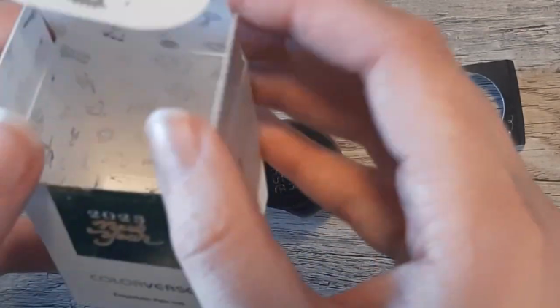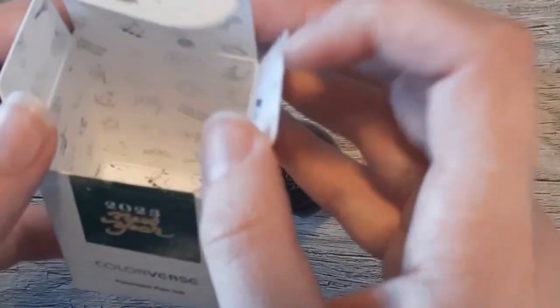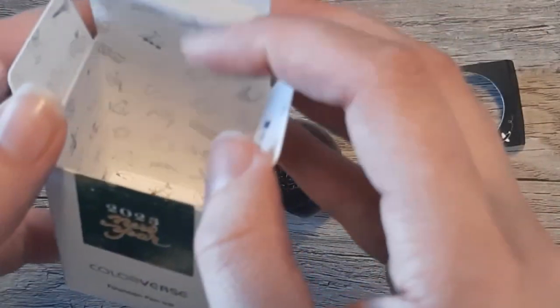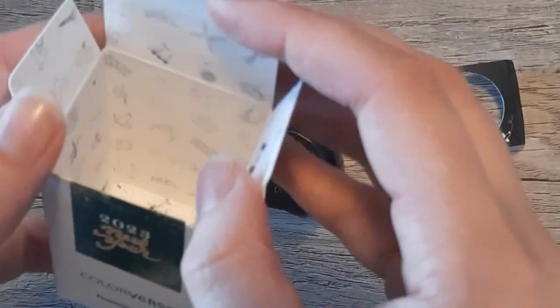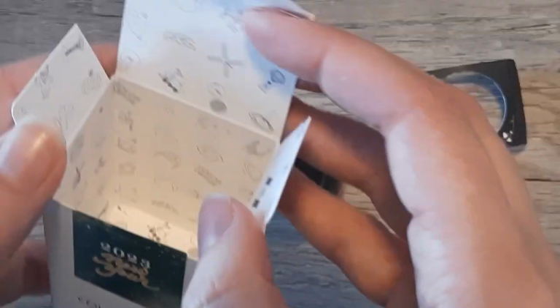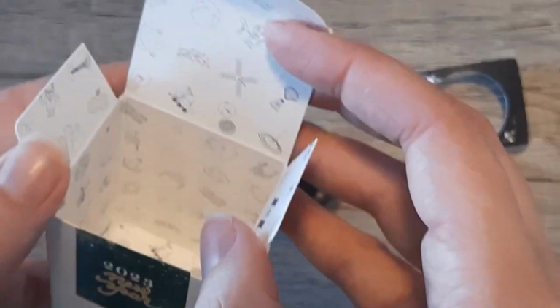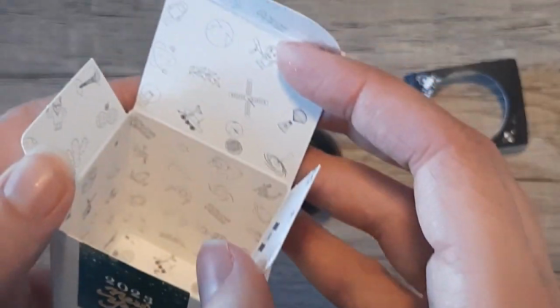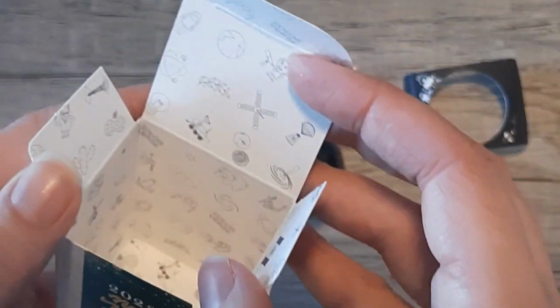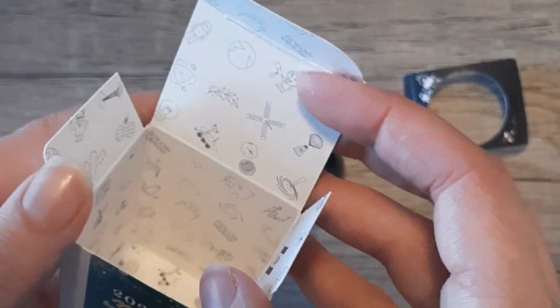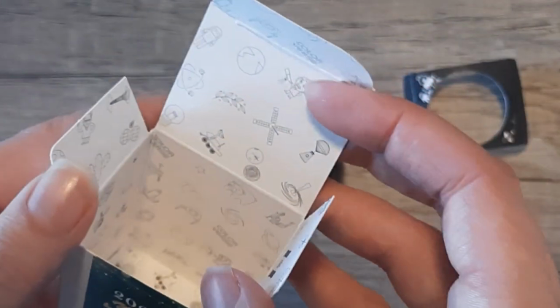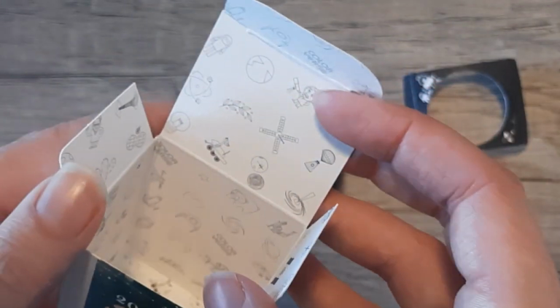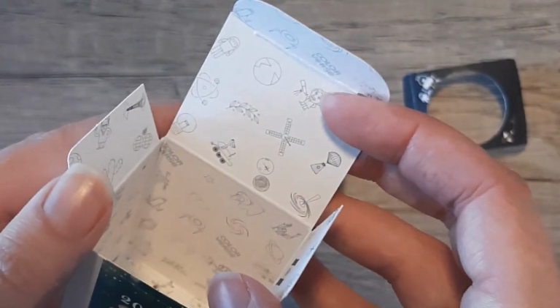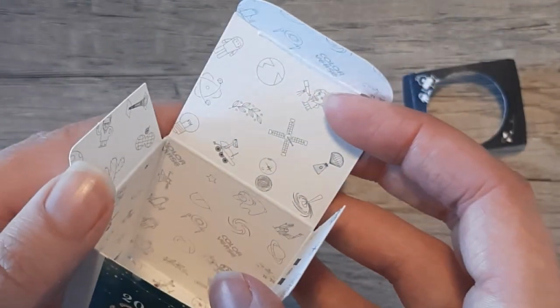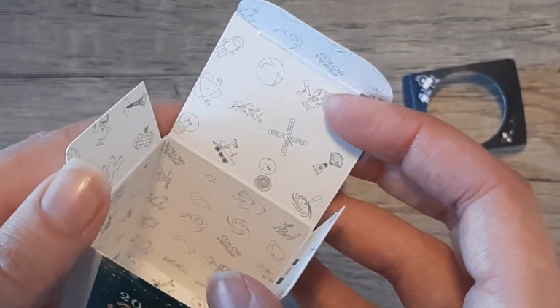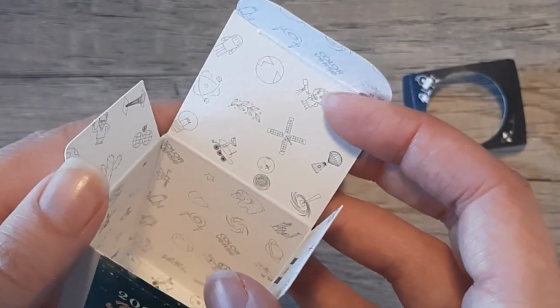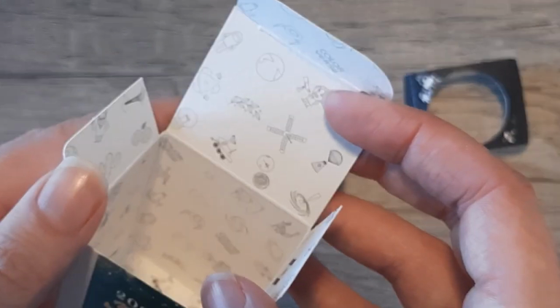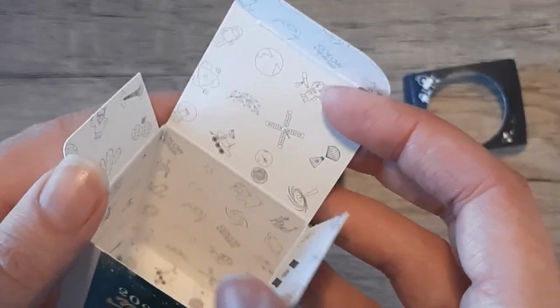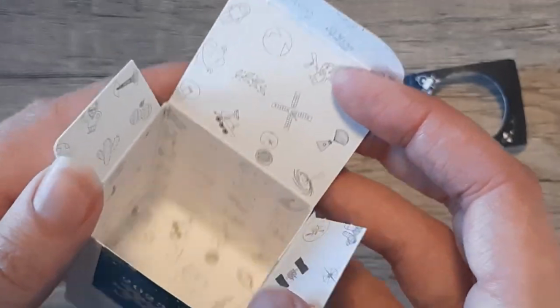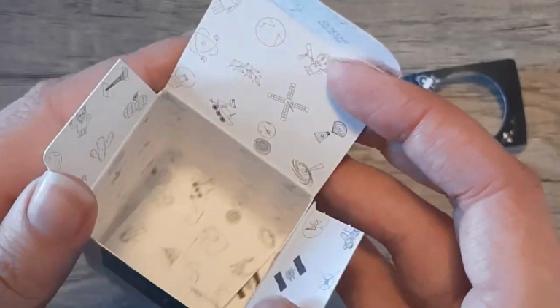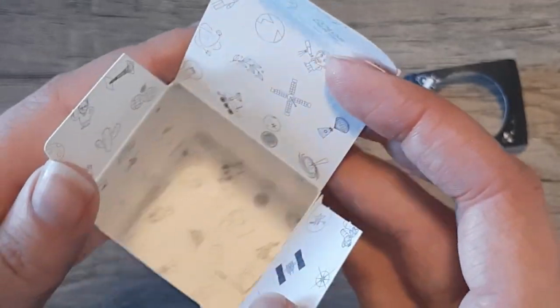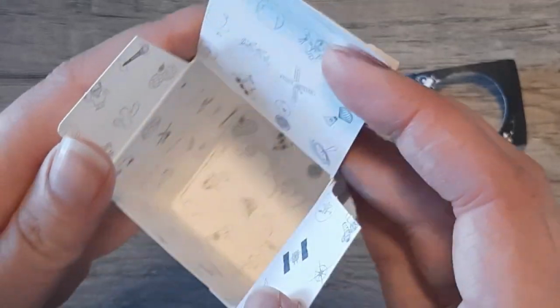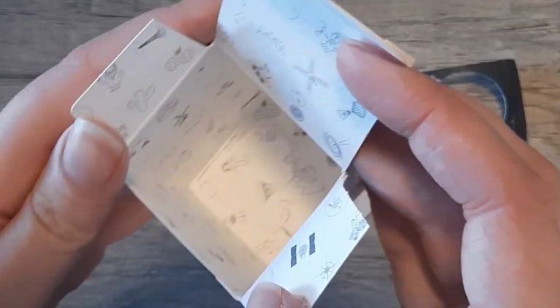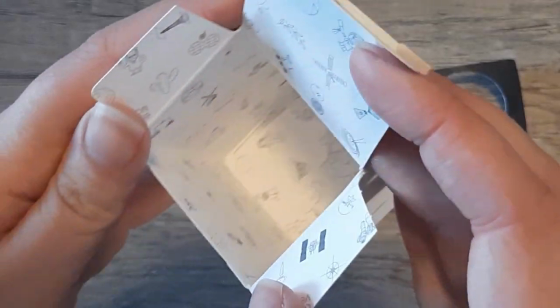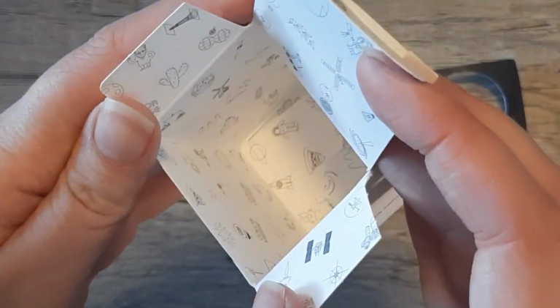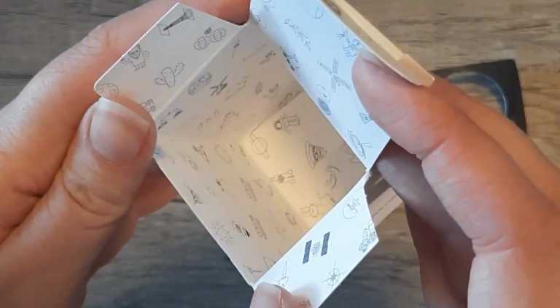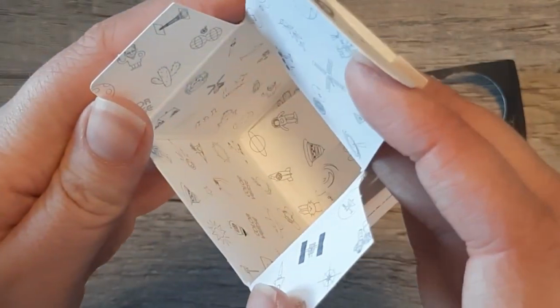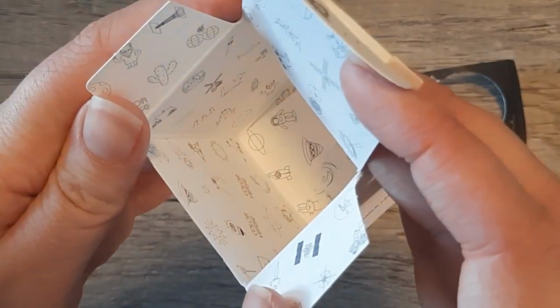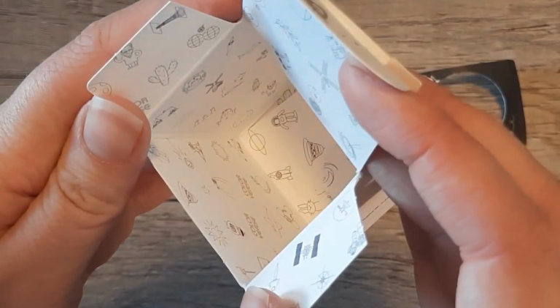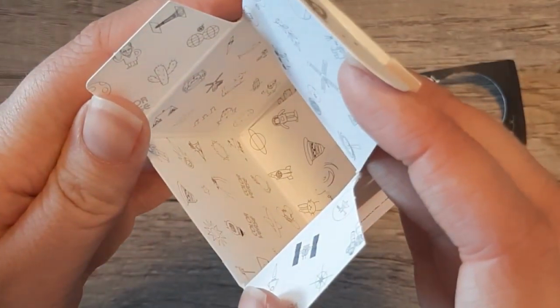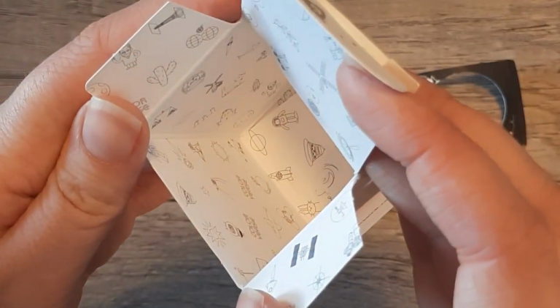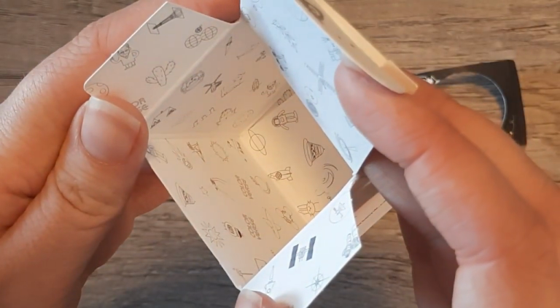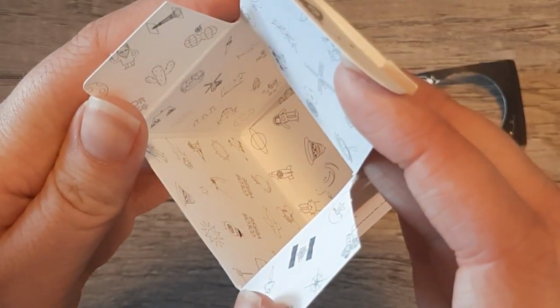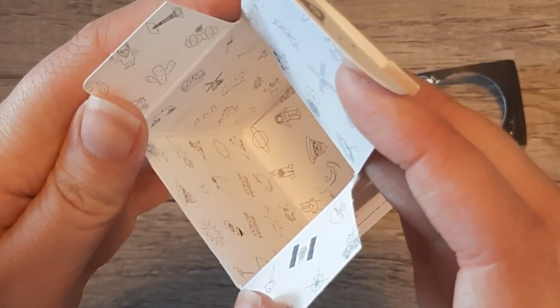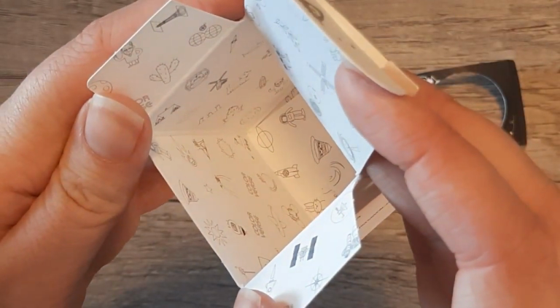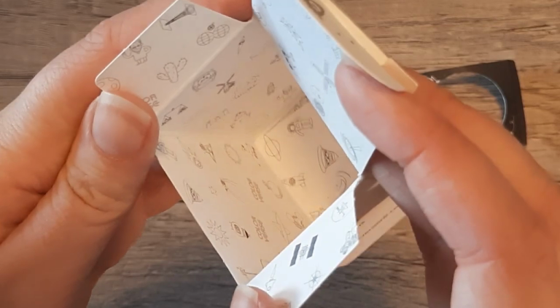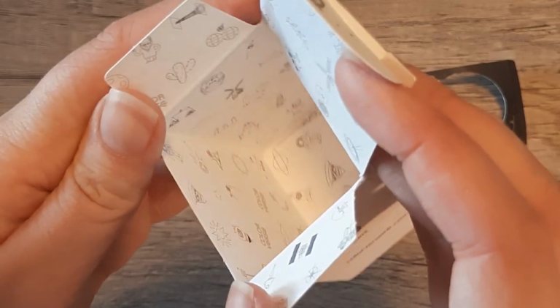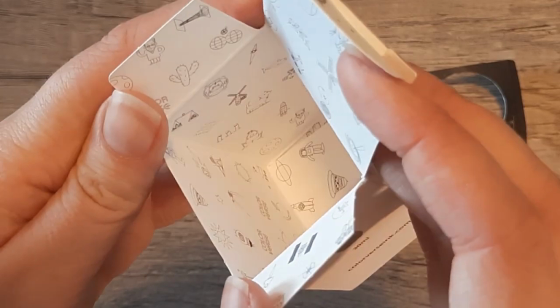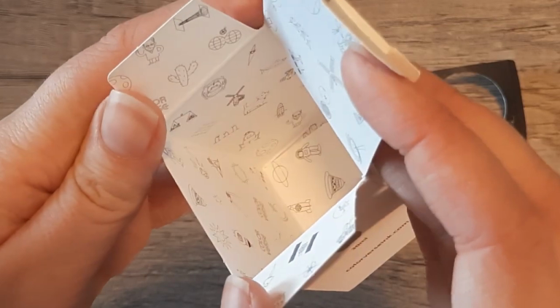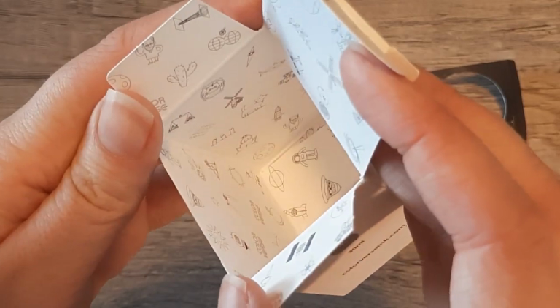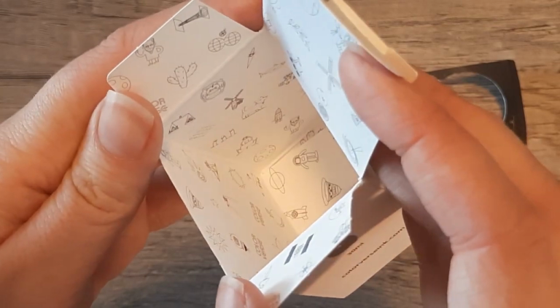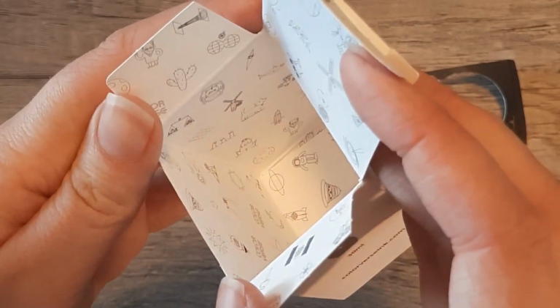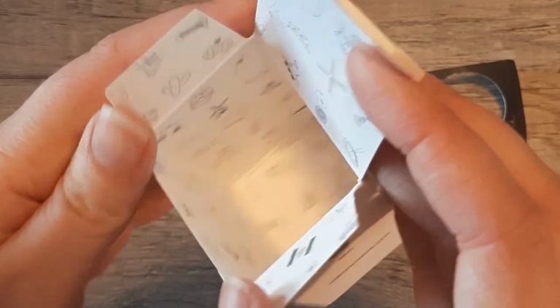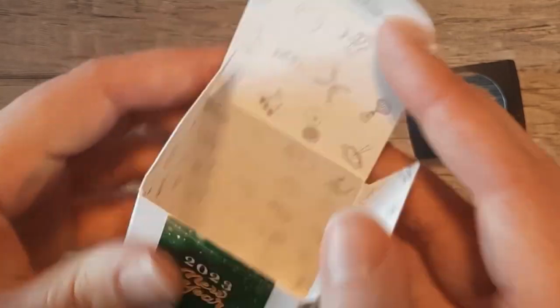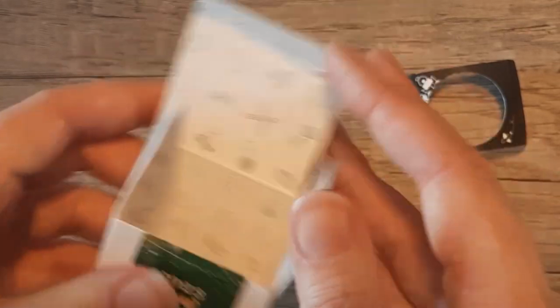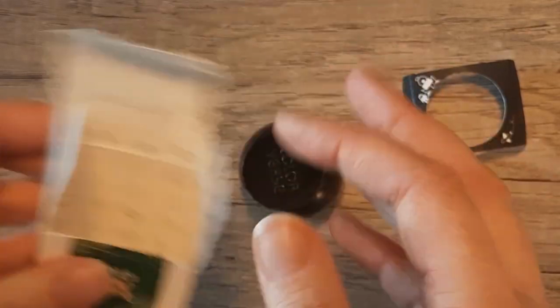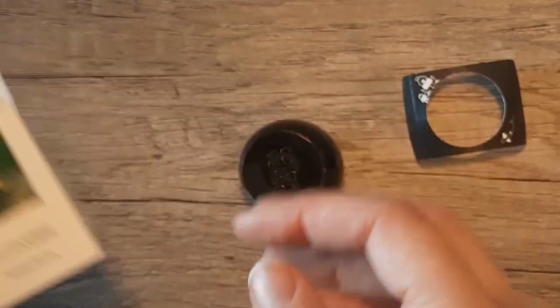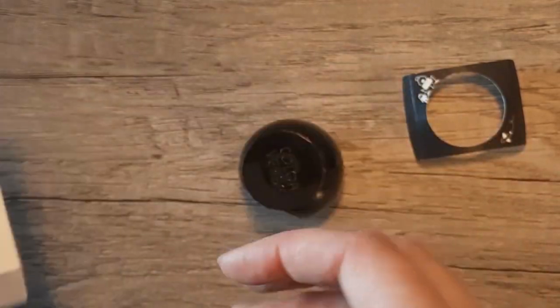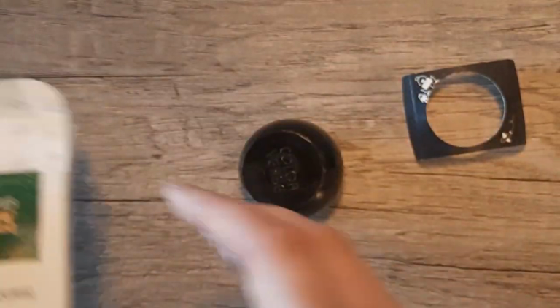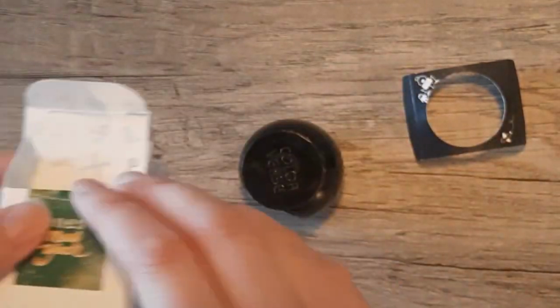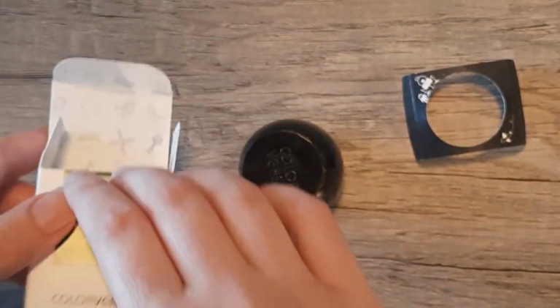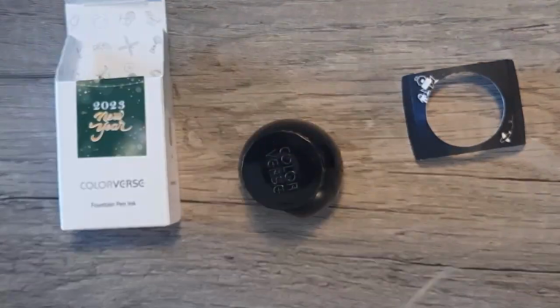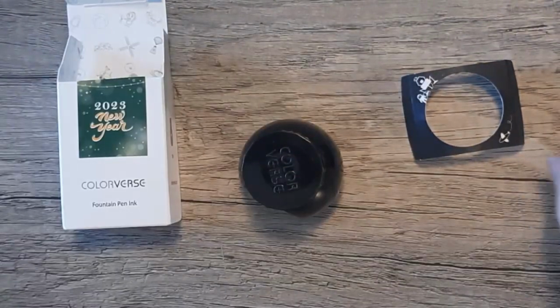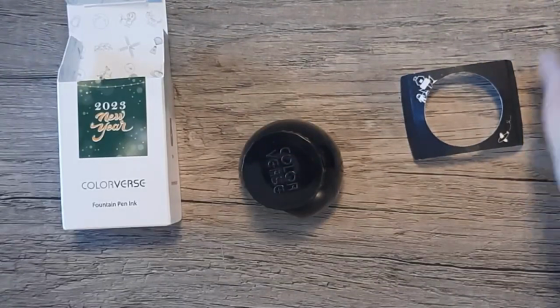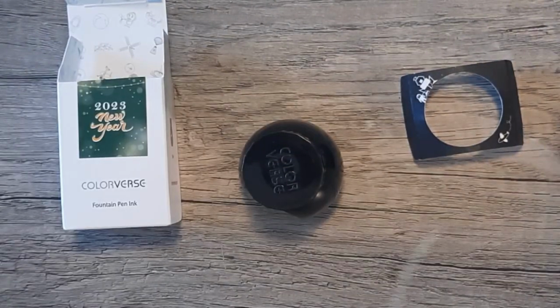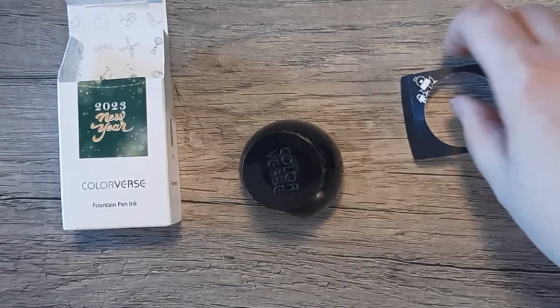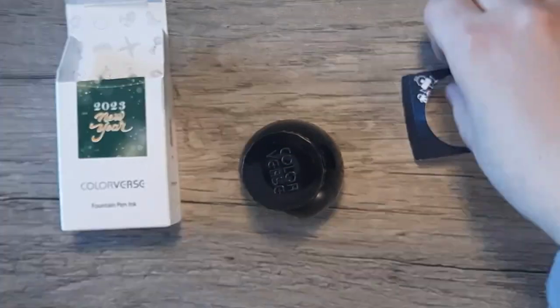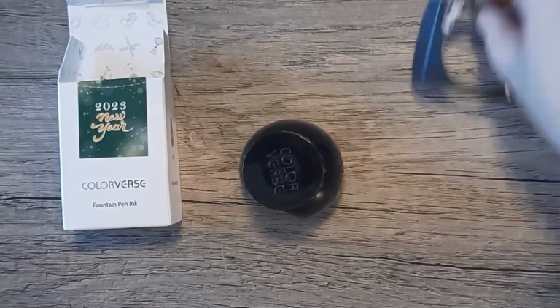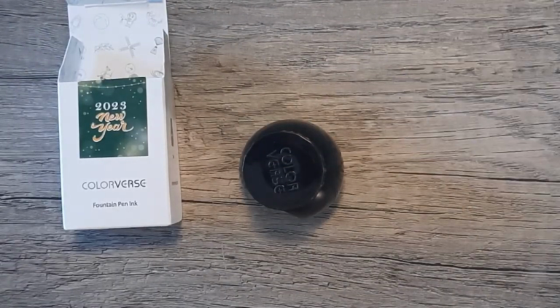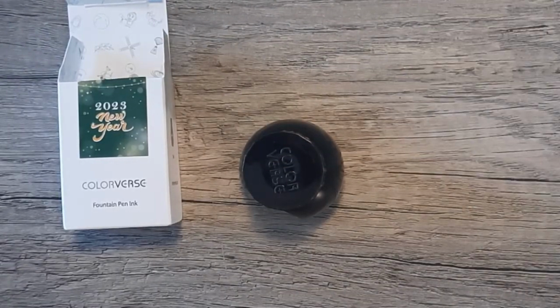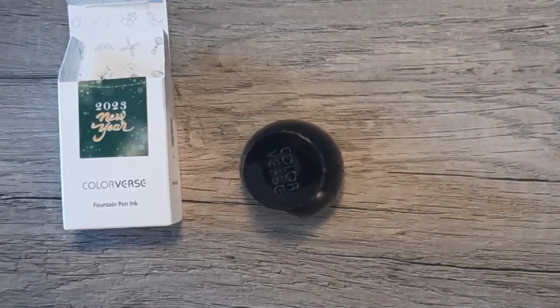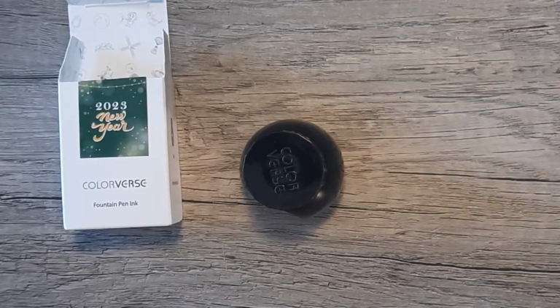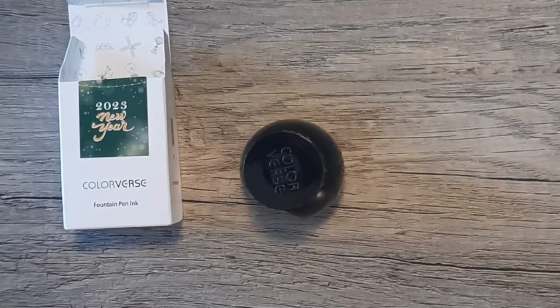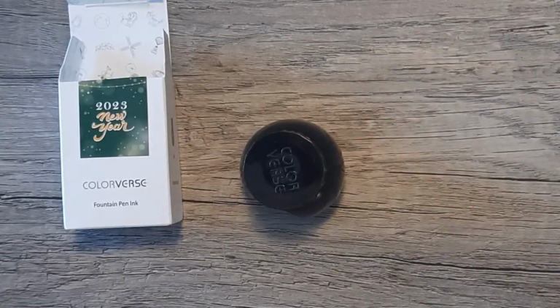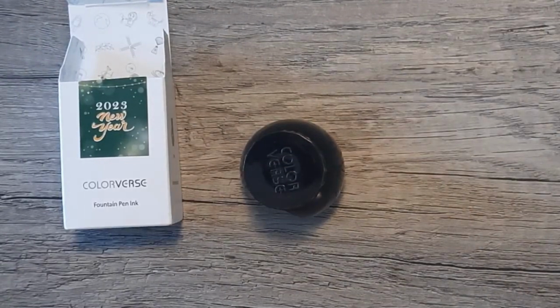This was the first Colorverse ink that I had bought and I found the pattern inside the box super cute. I hope that's on all of them — I'm guessing that it is.